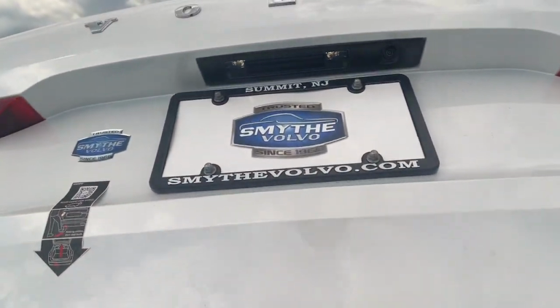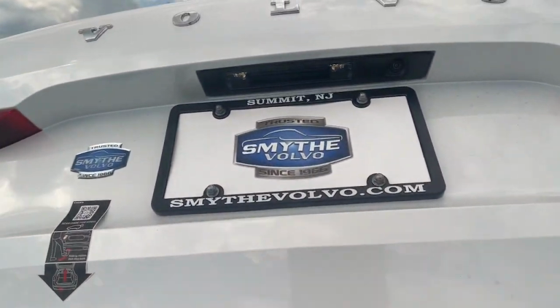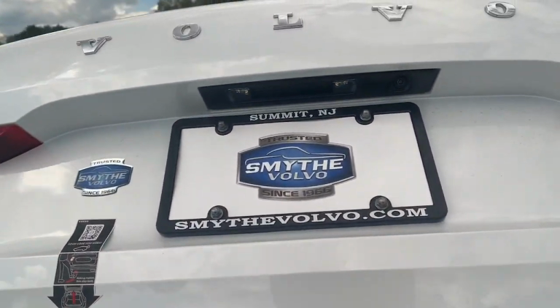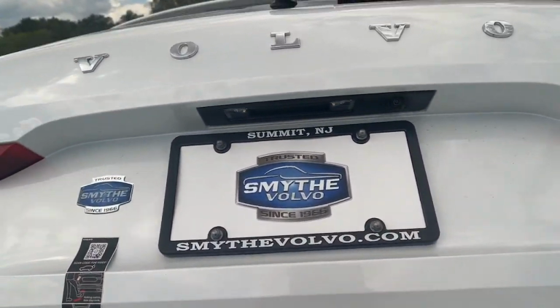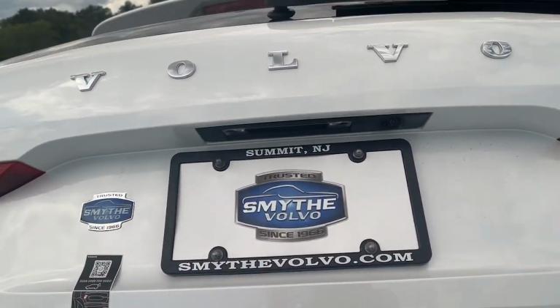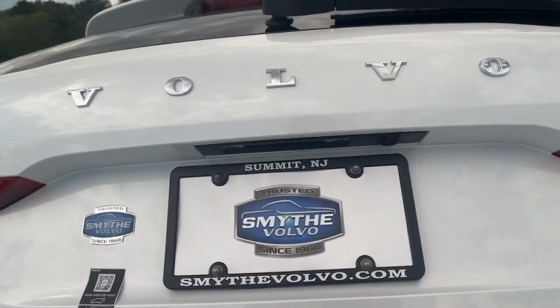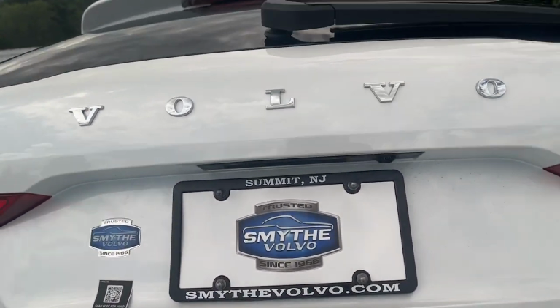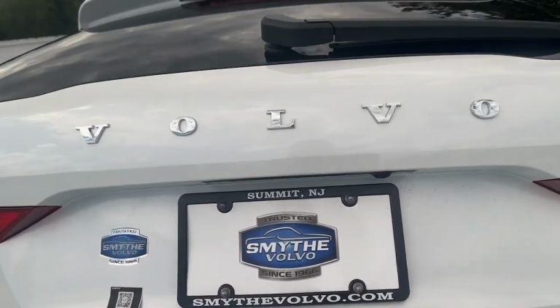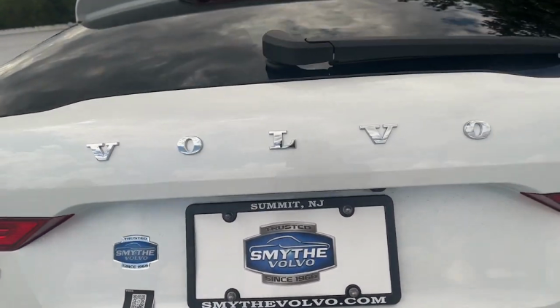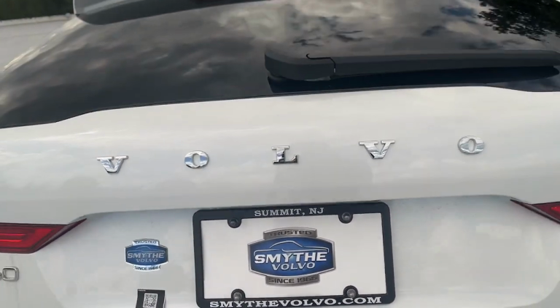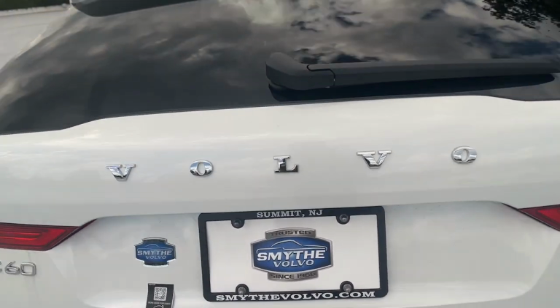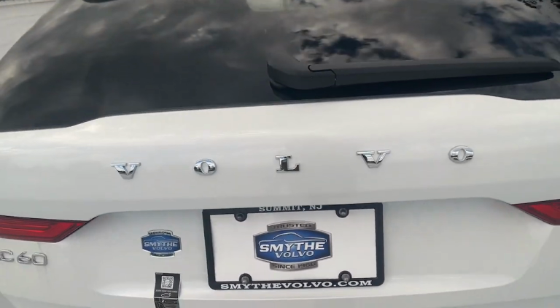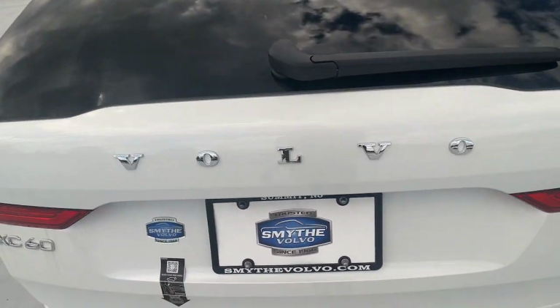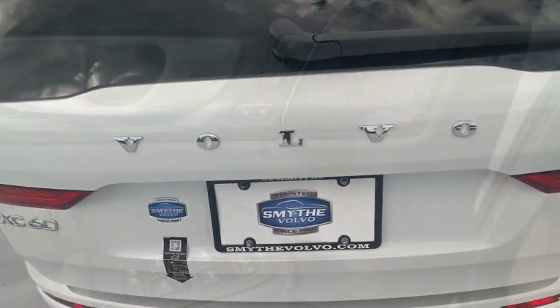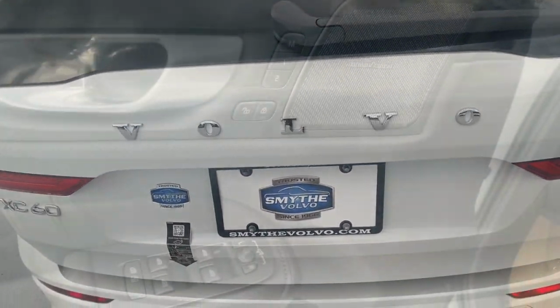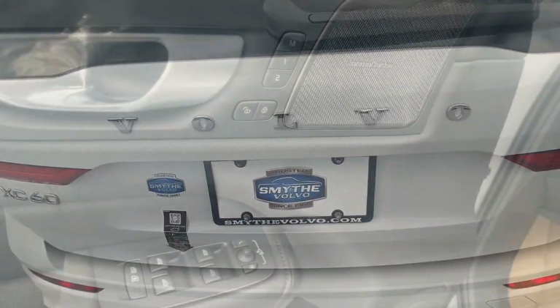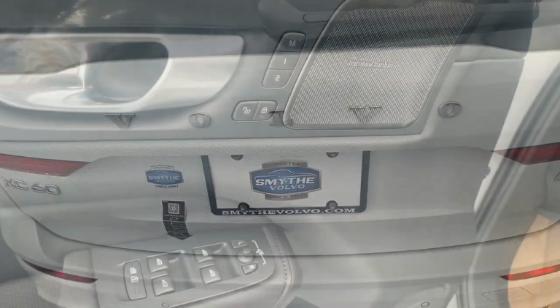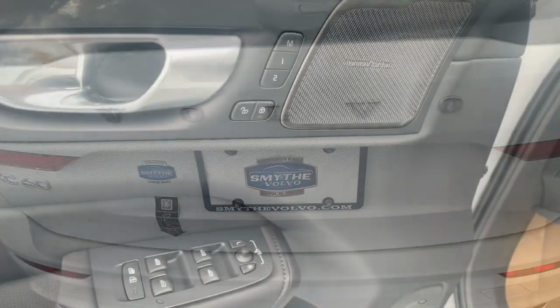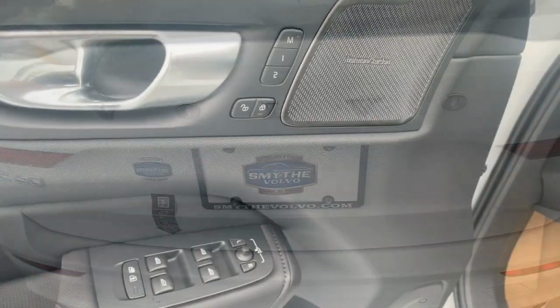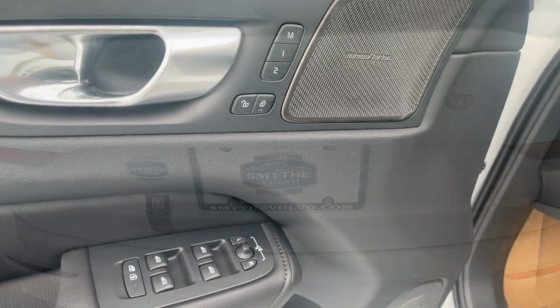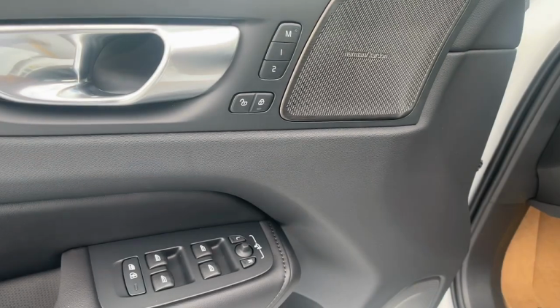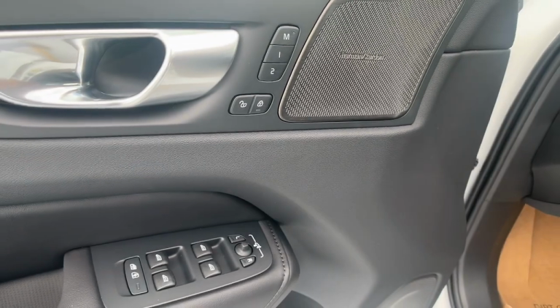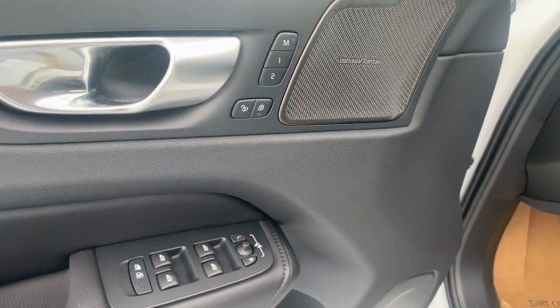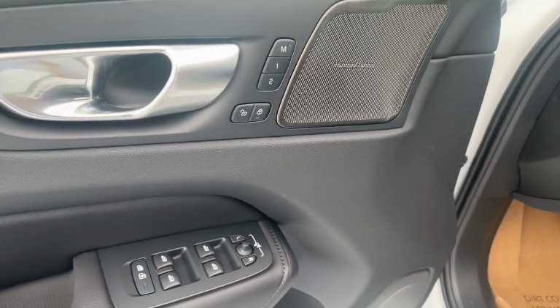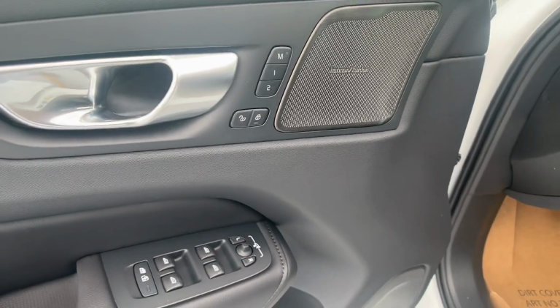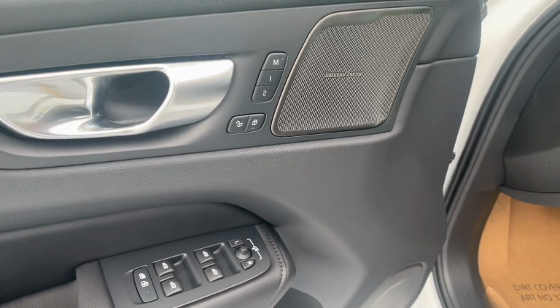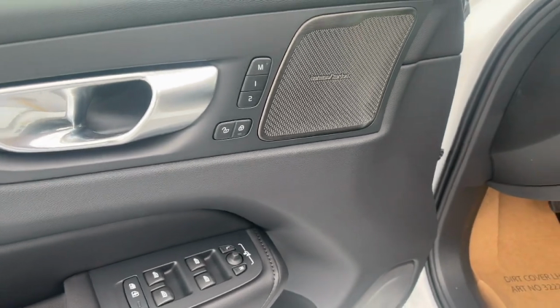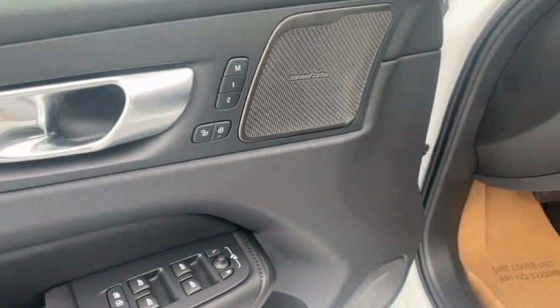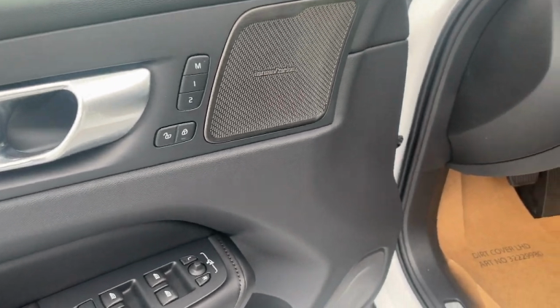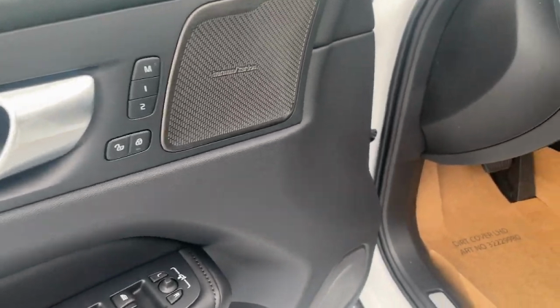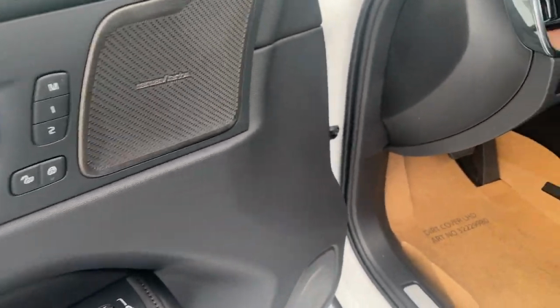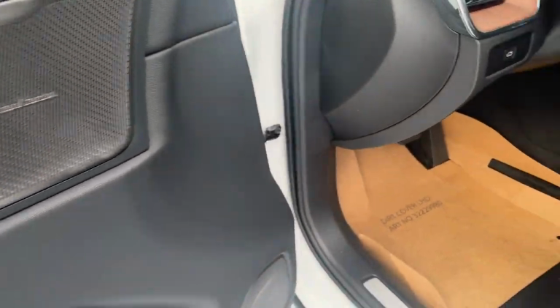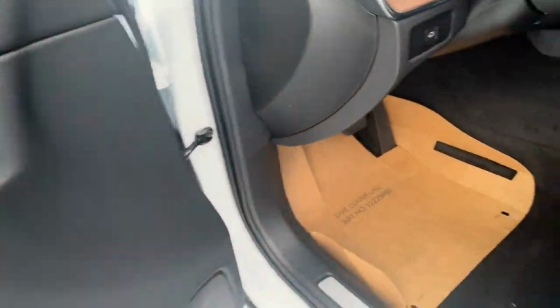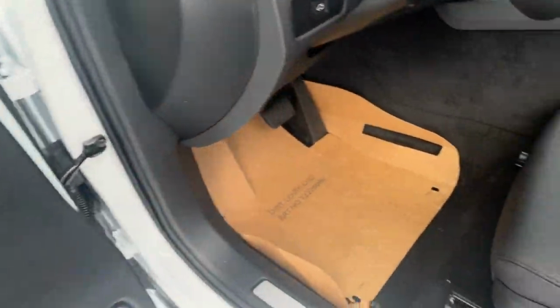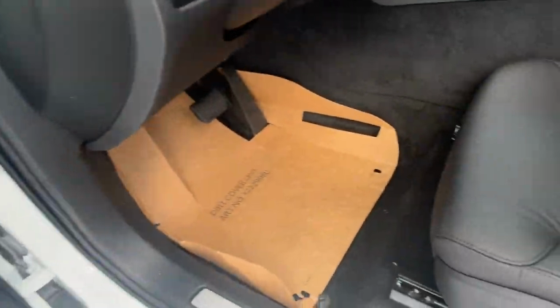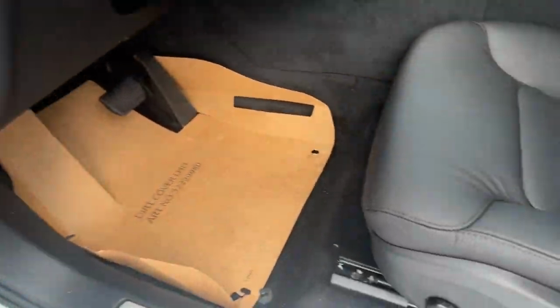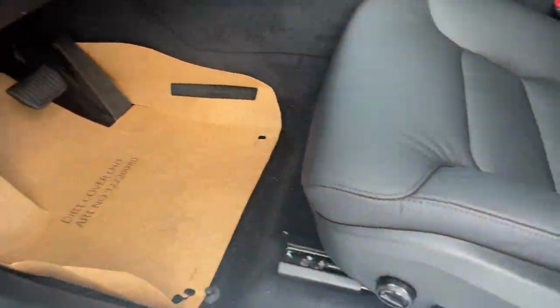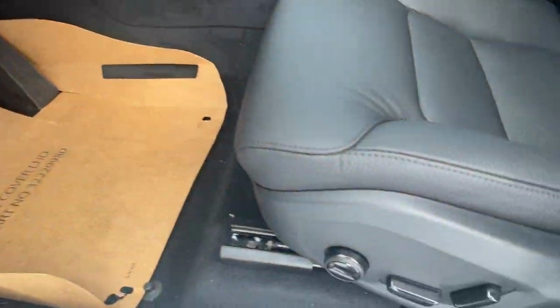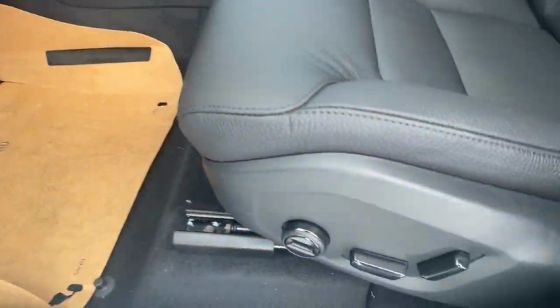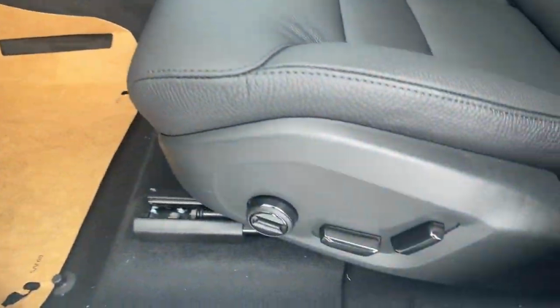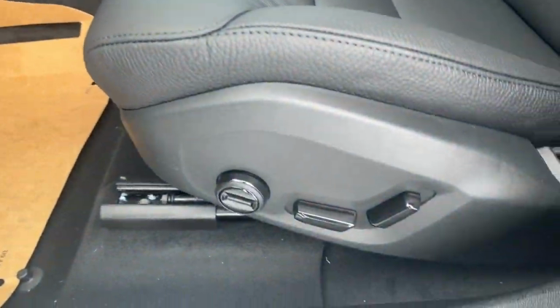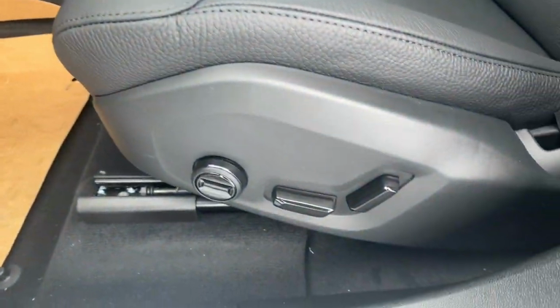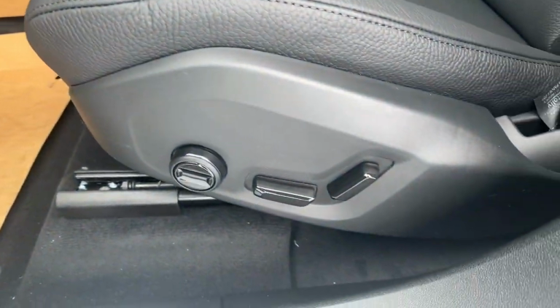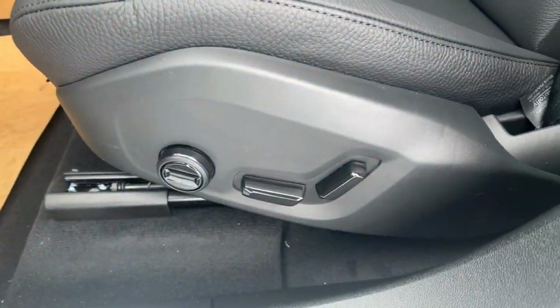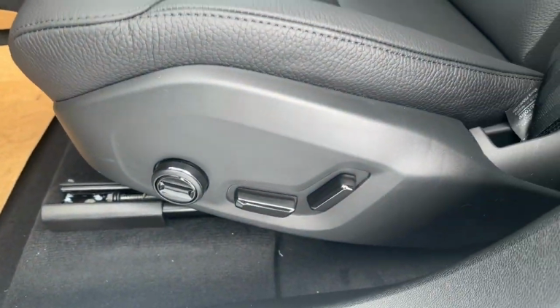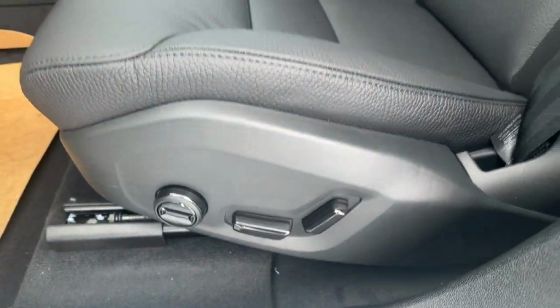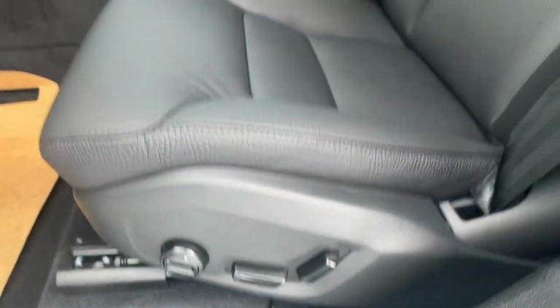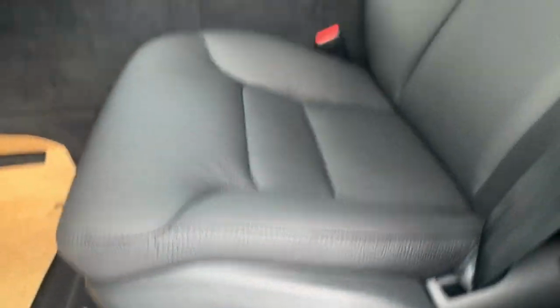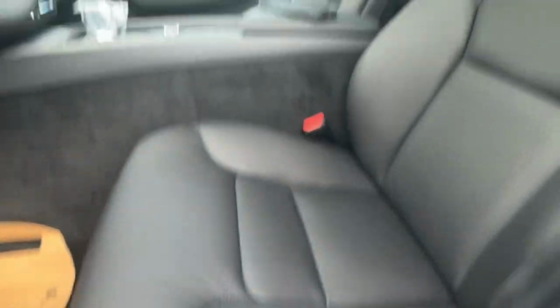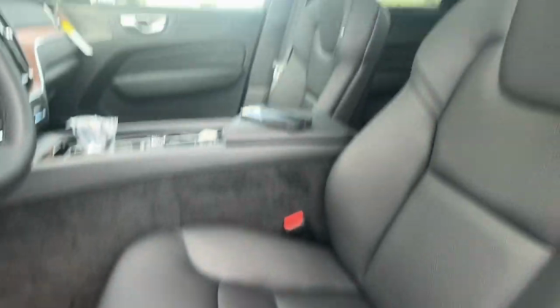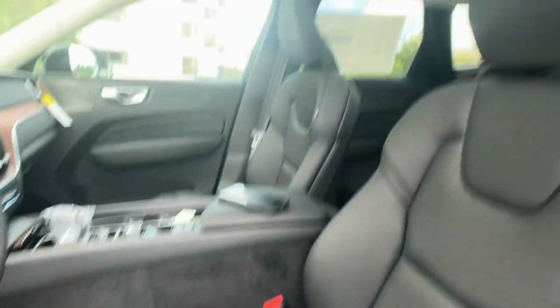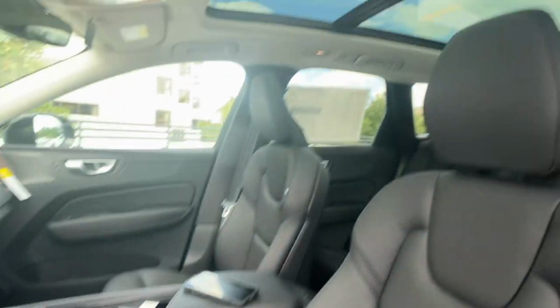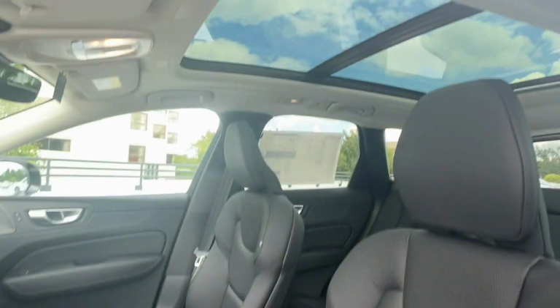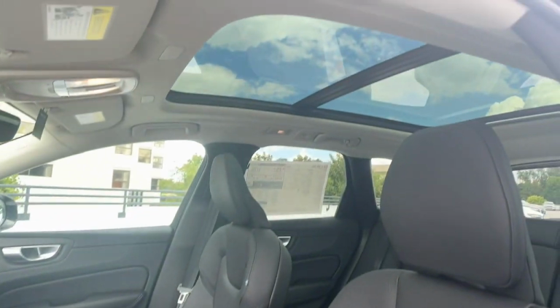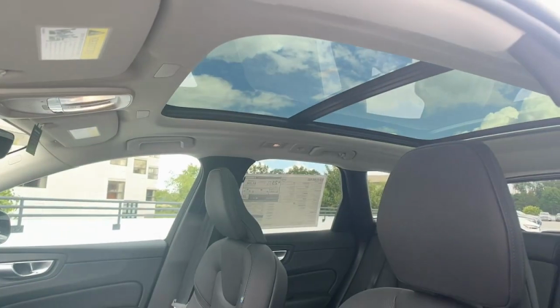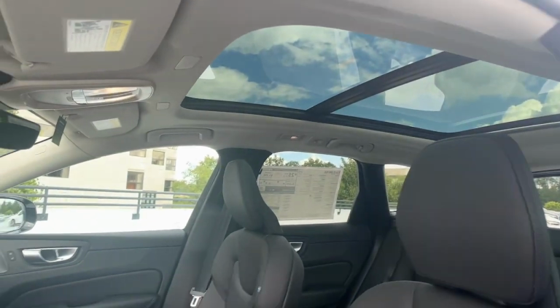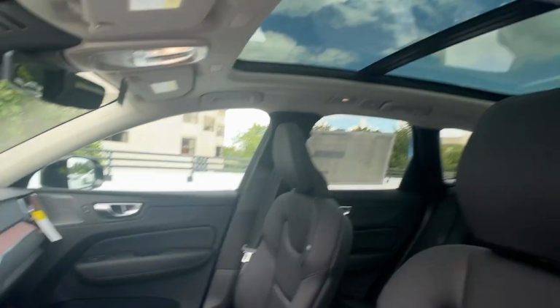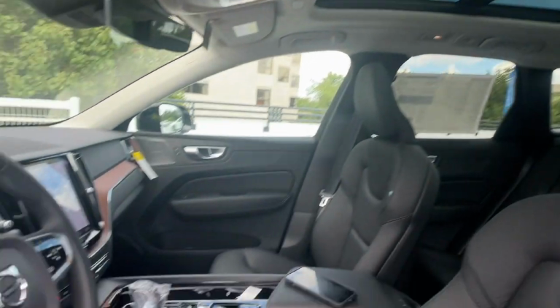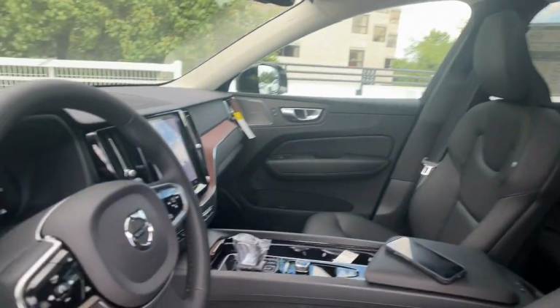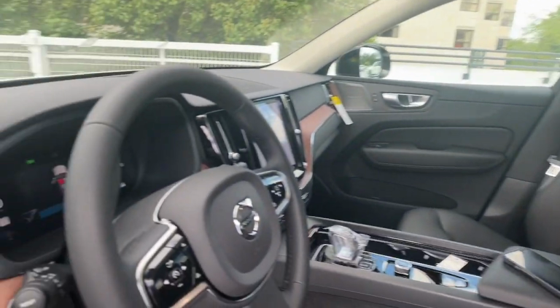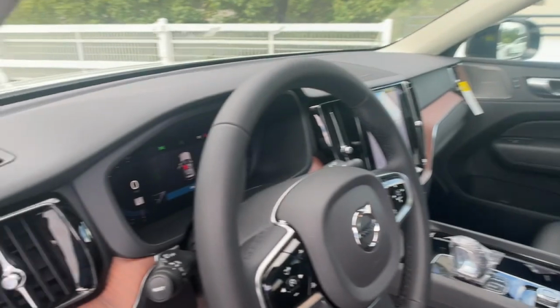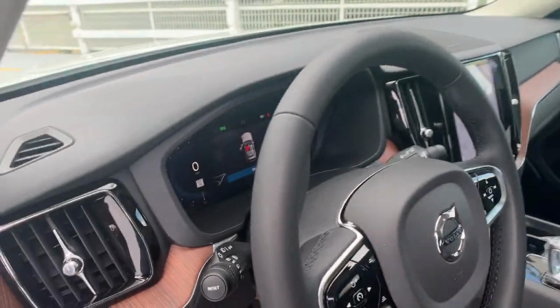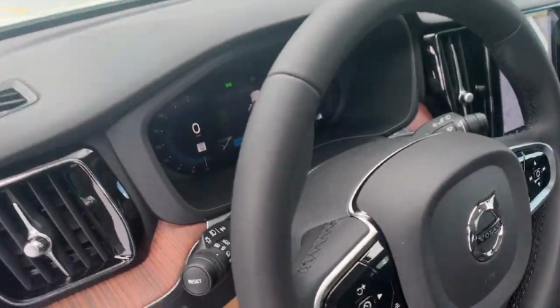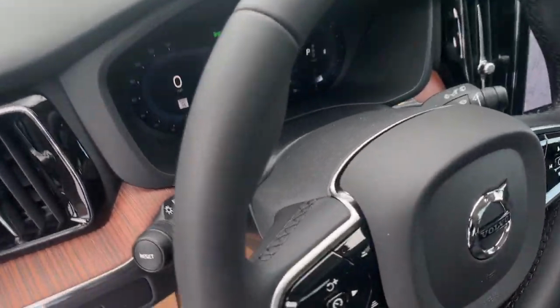Crisp clean lines and quiet confidence are yours in this superbly built XC60. See for yourself when you take it out for a test drive — our professional staff looks forward to giving you excellent service.